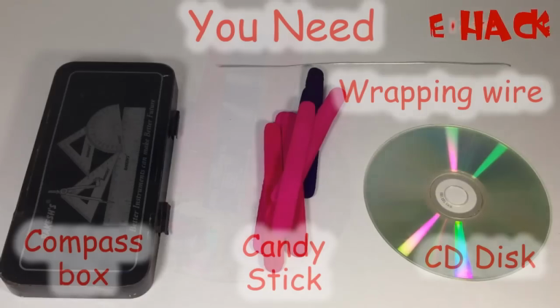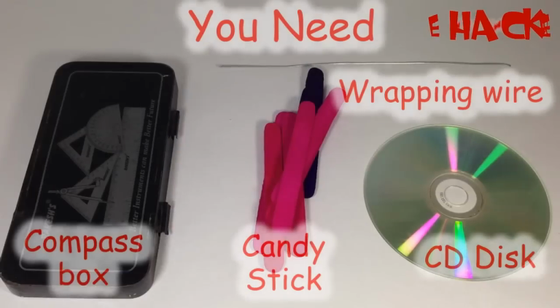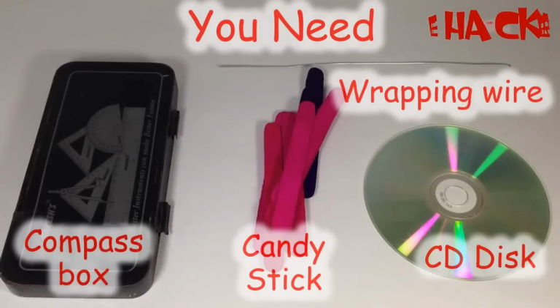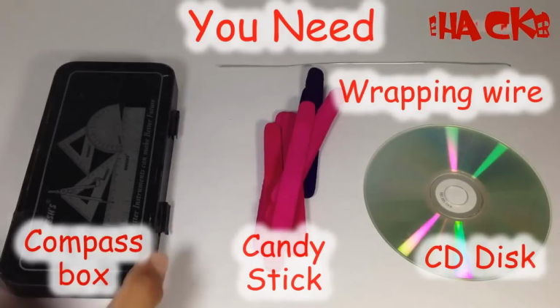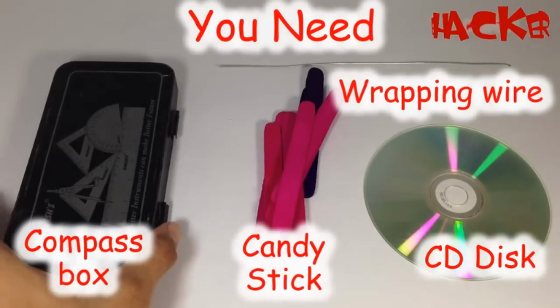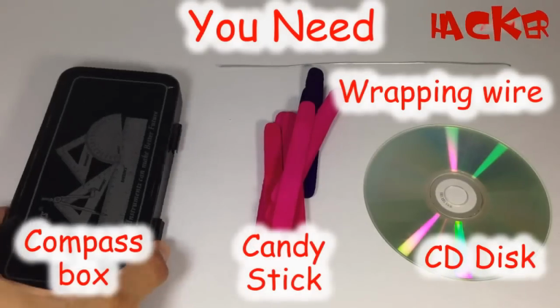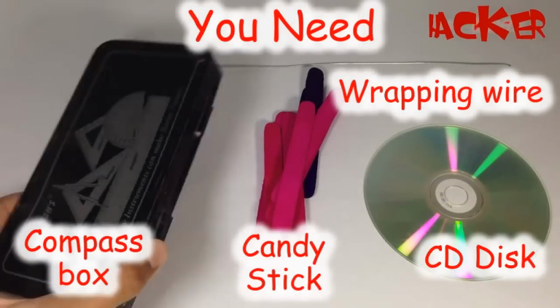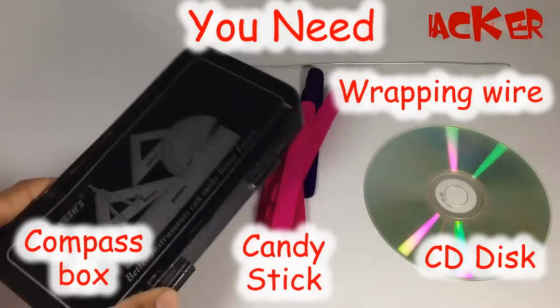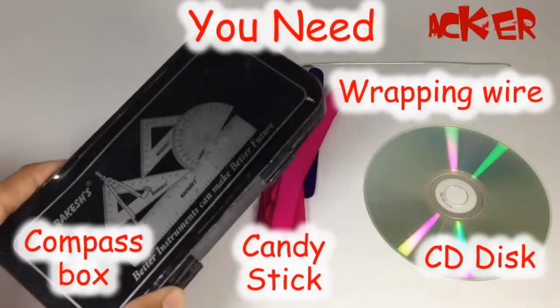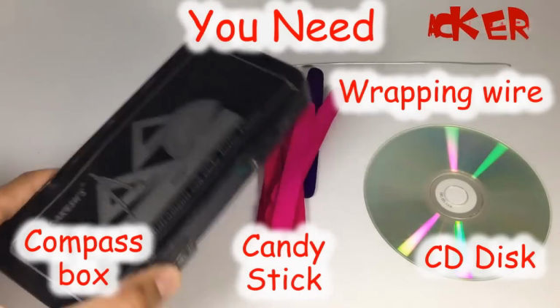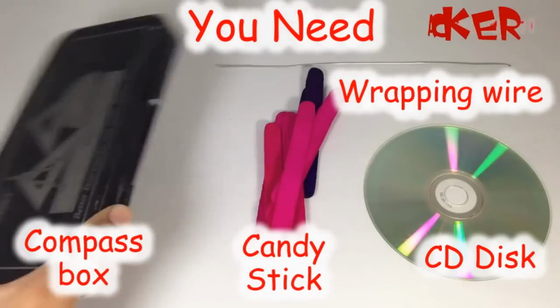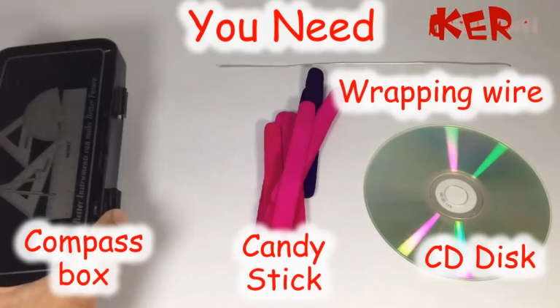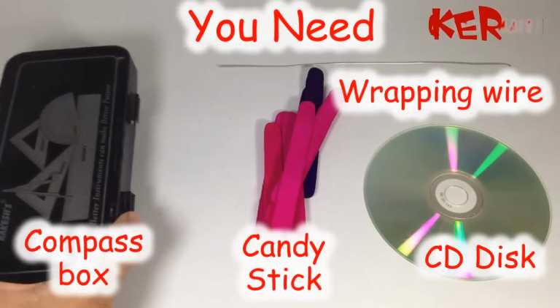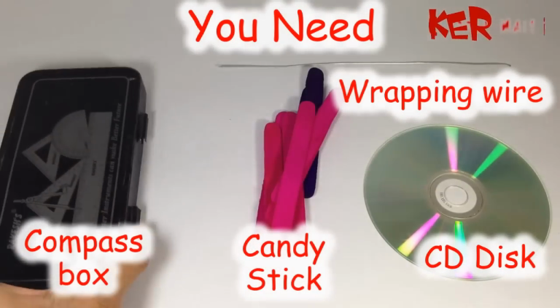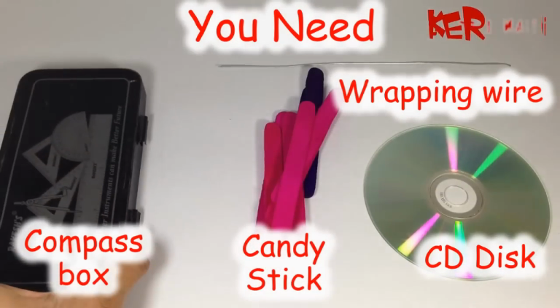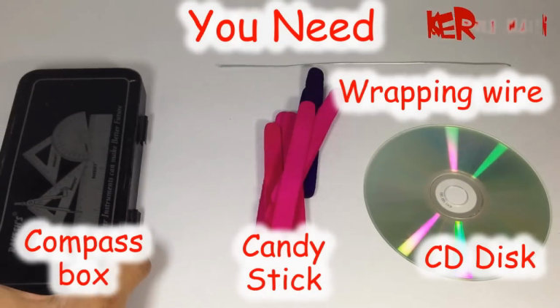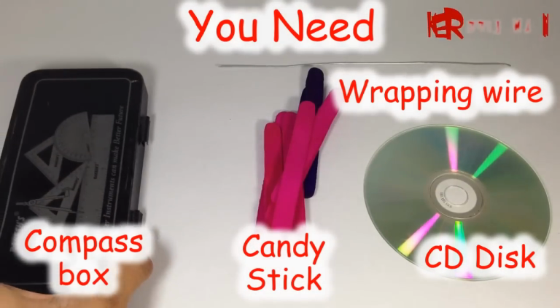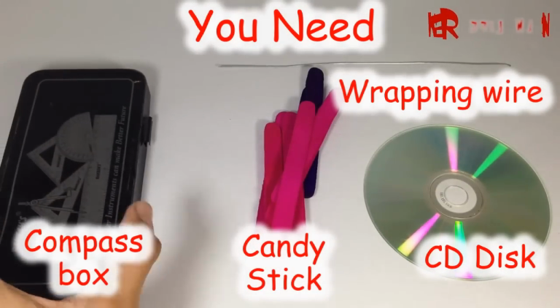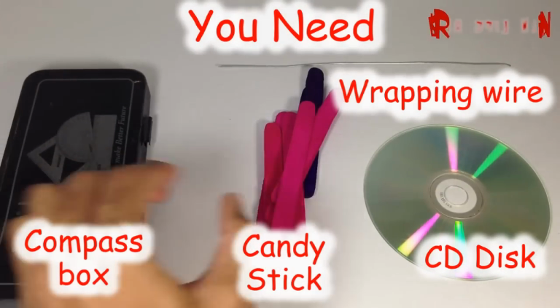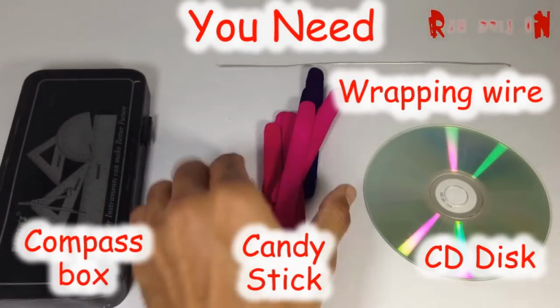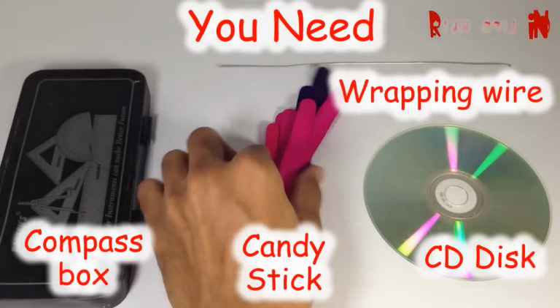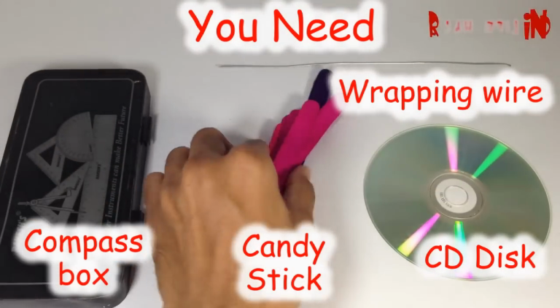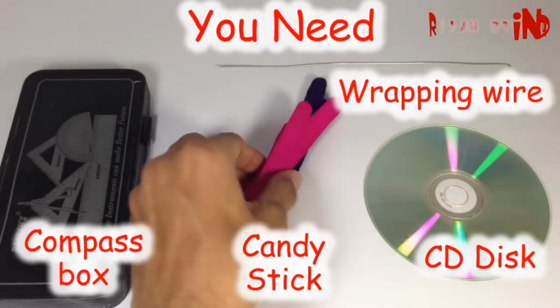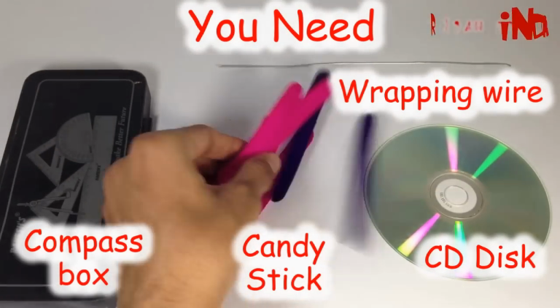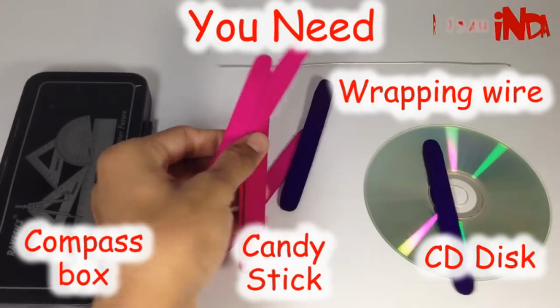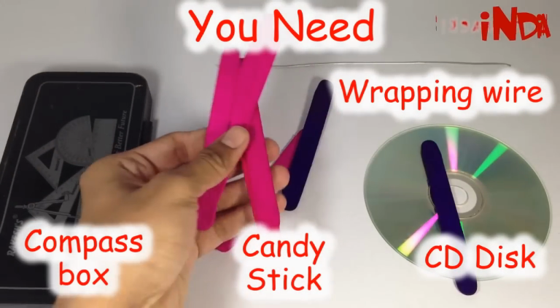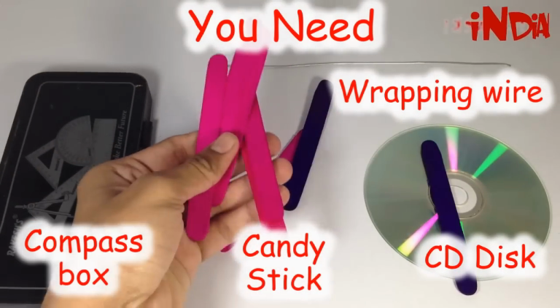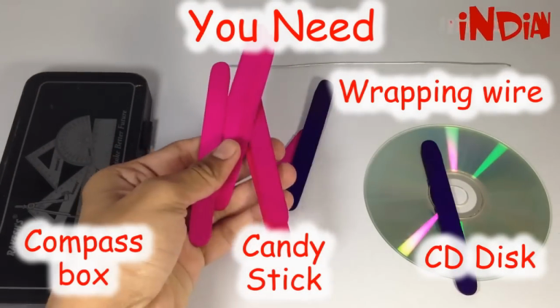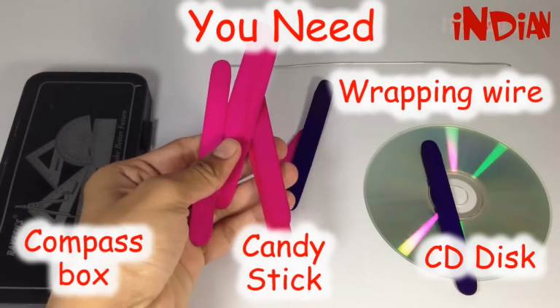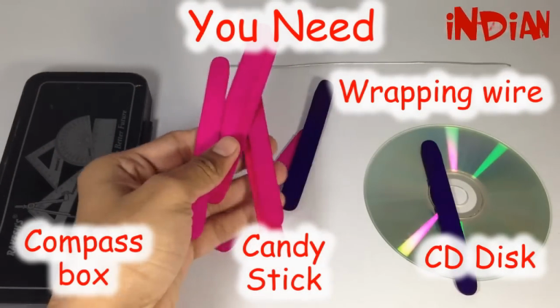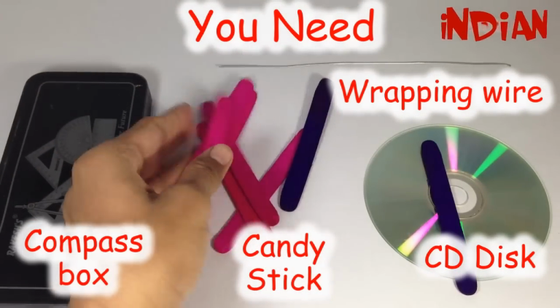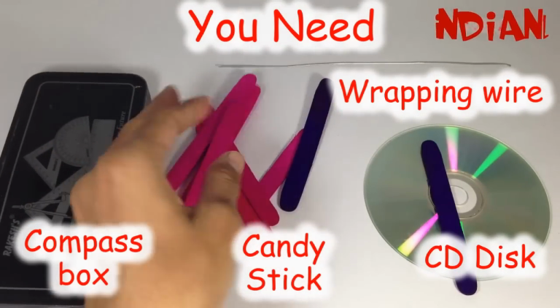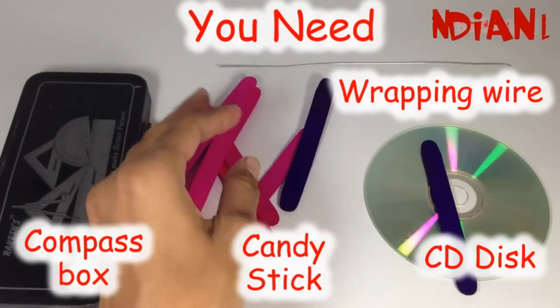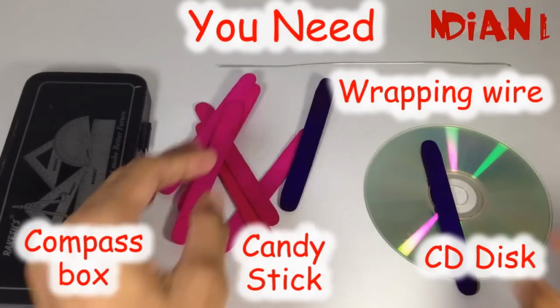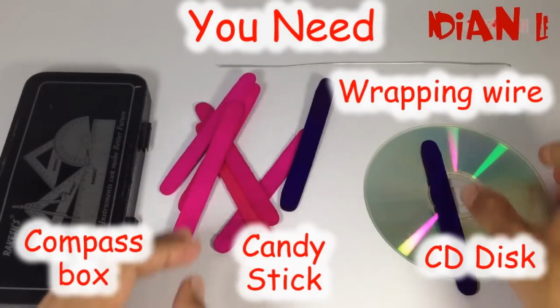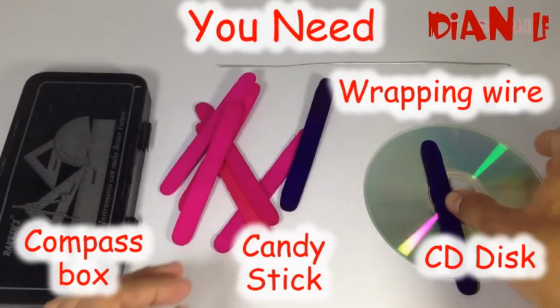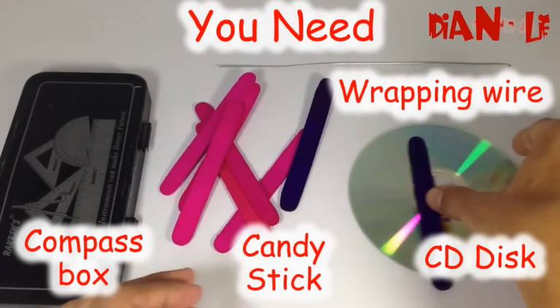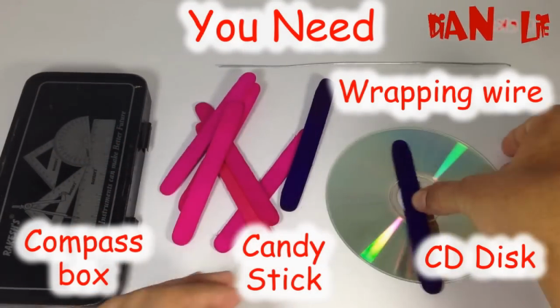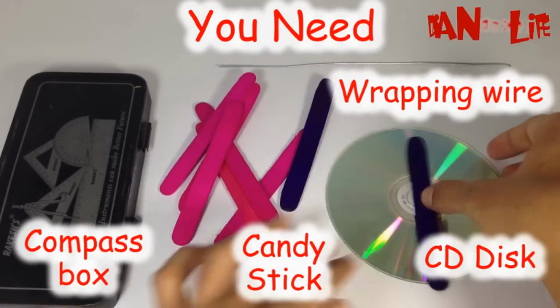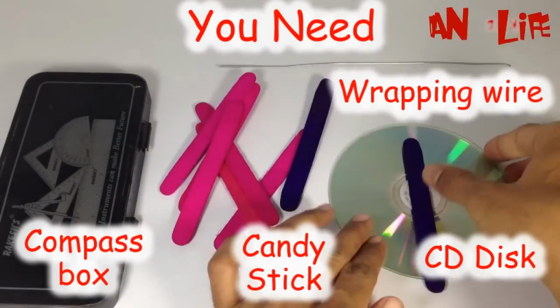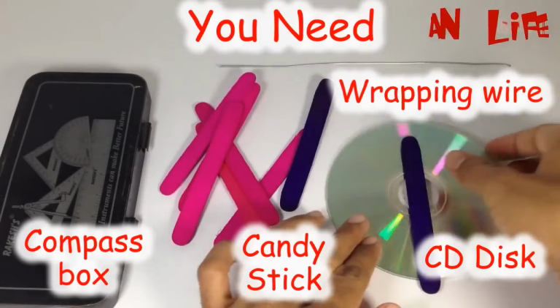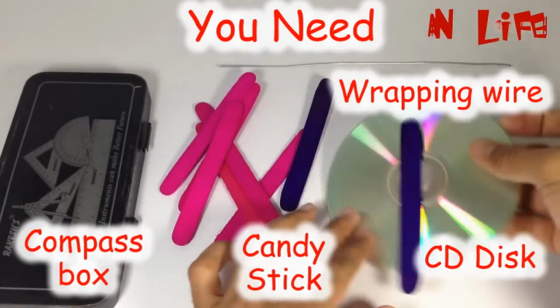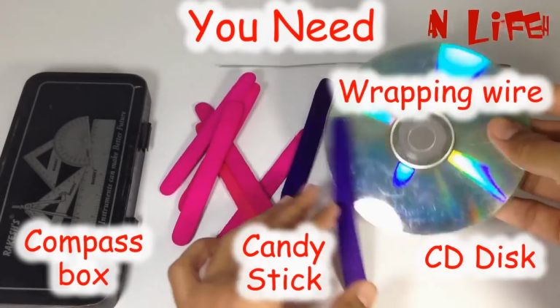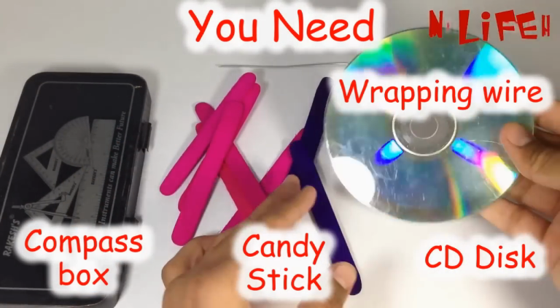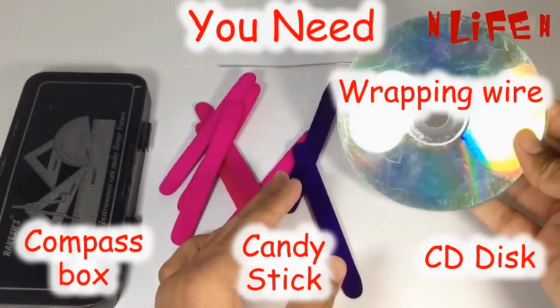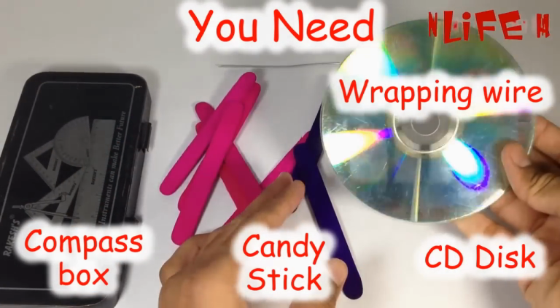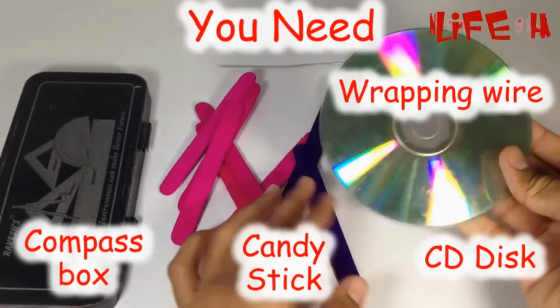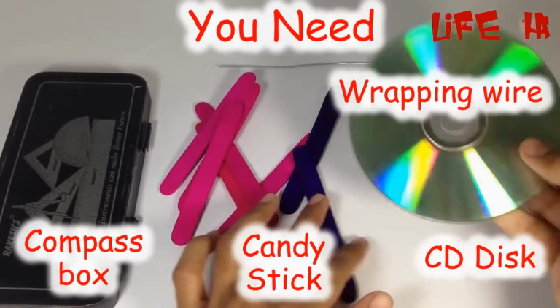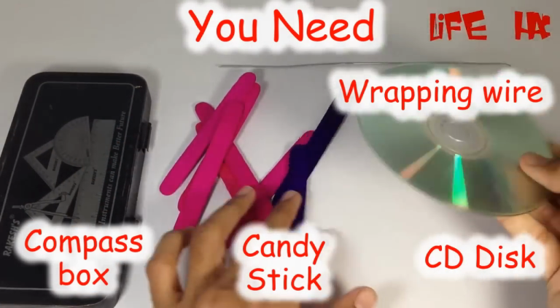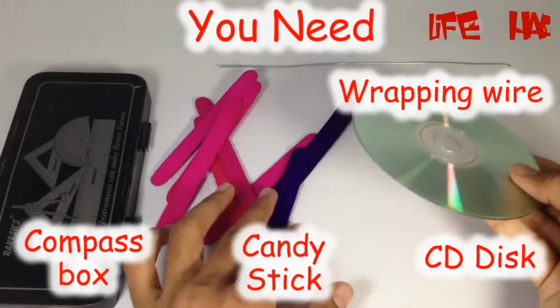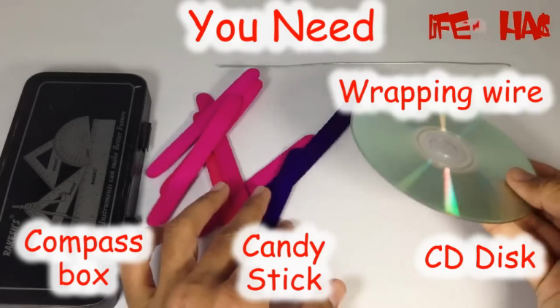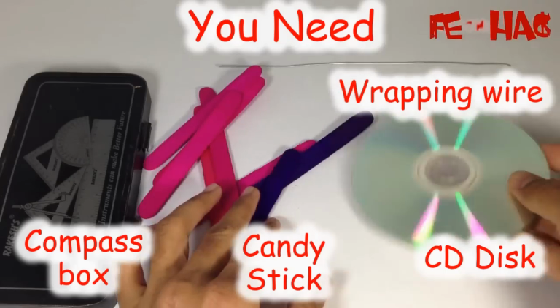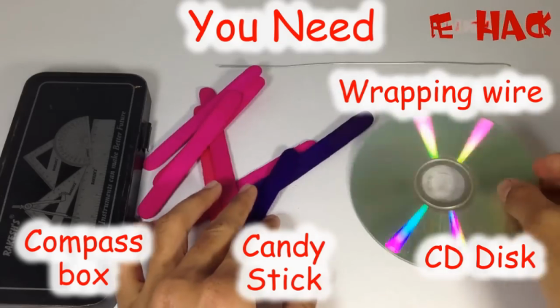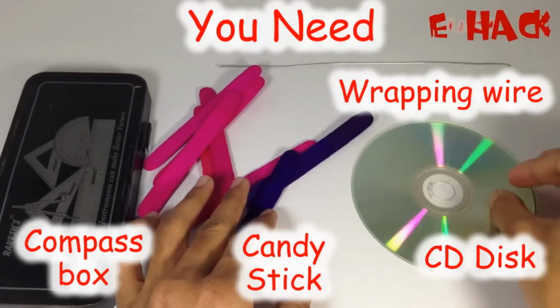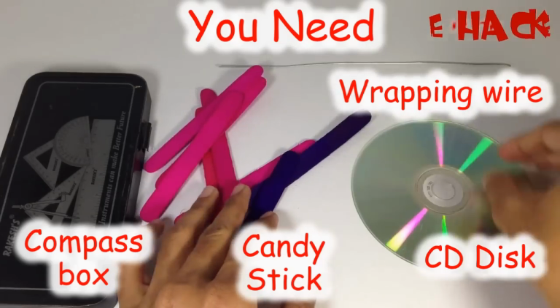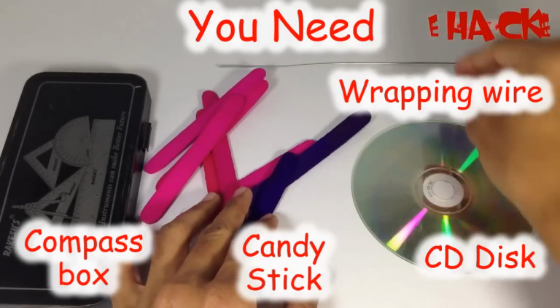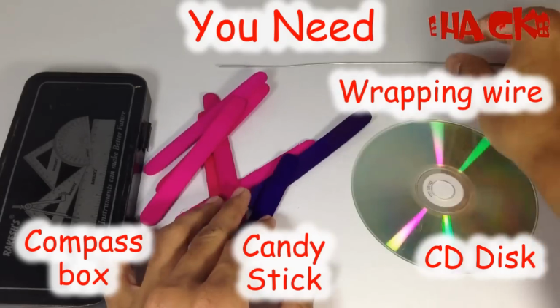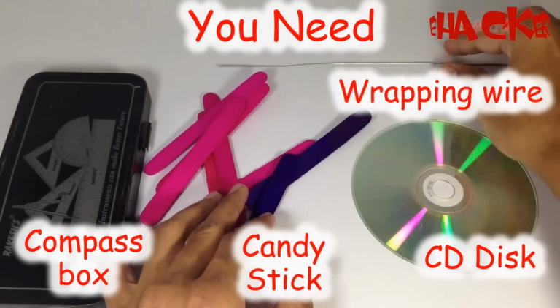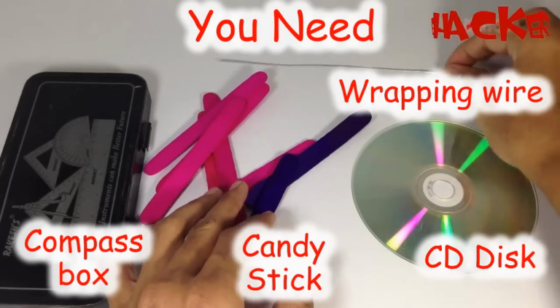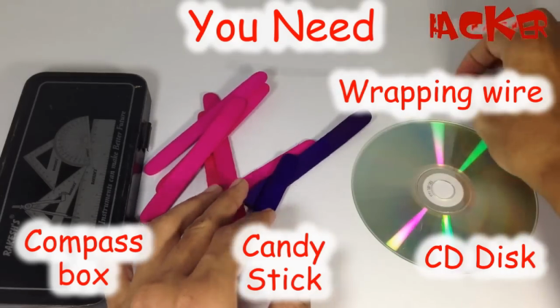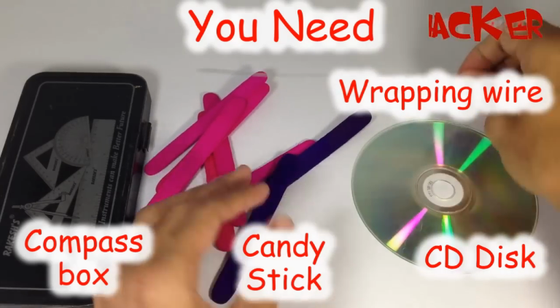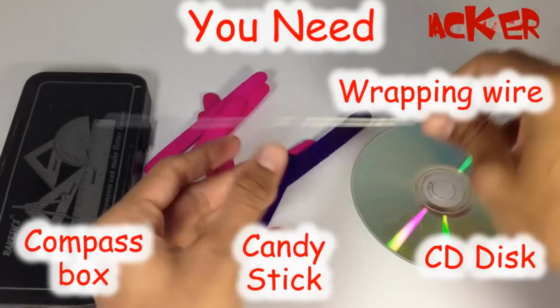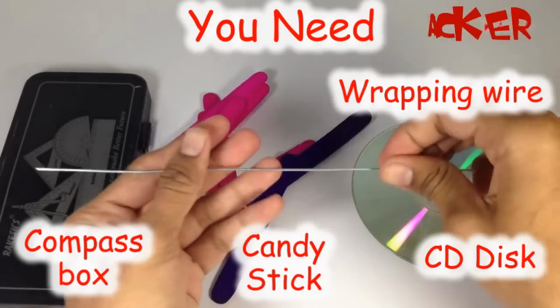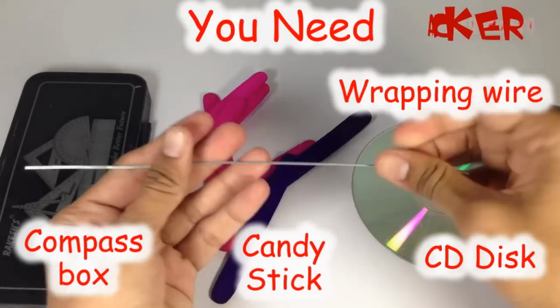To make this cool tape dispenser, you need a compass box, a candy stick, a CD disc, and wrapping wire.